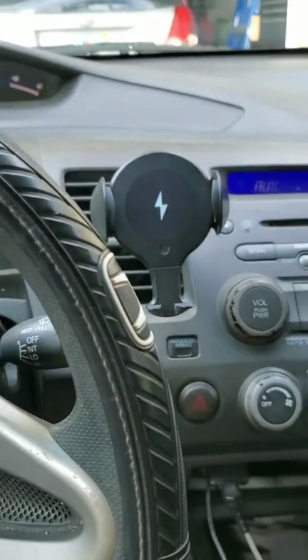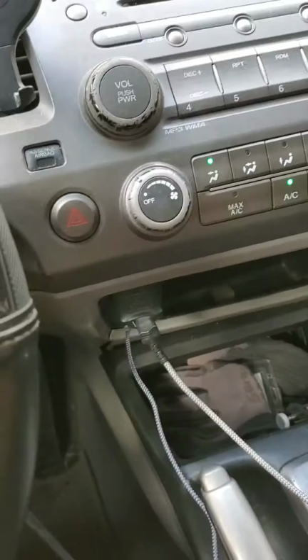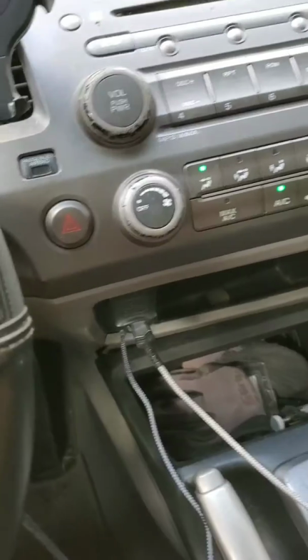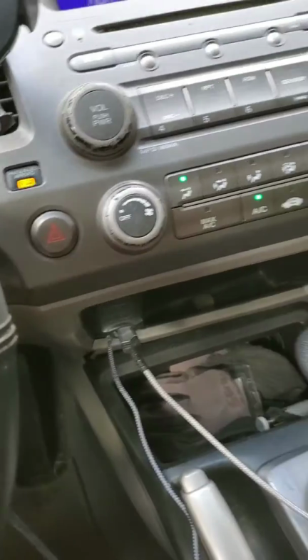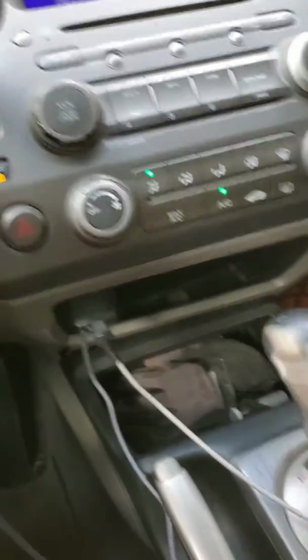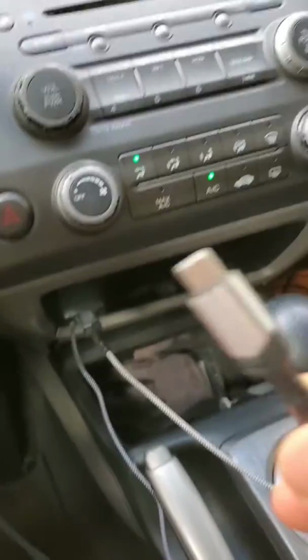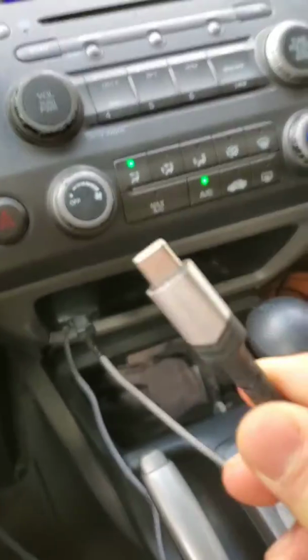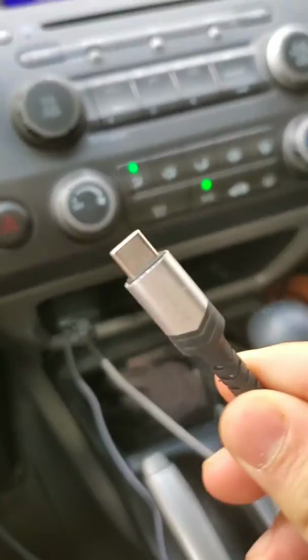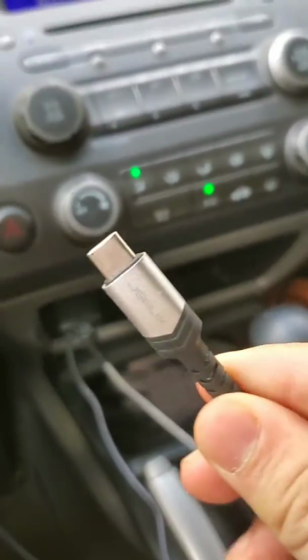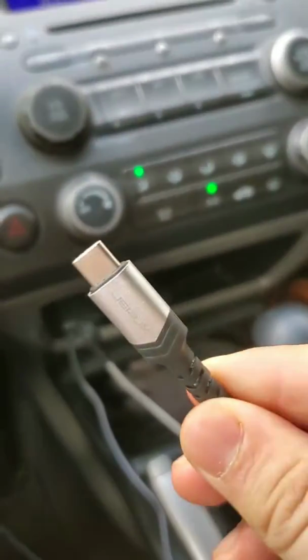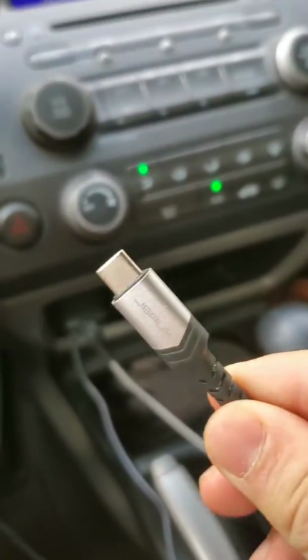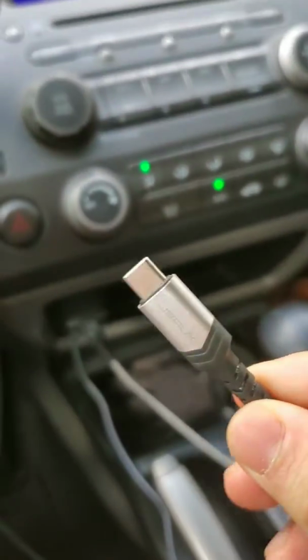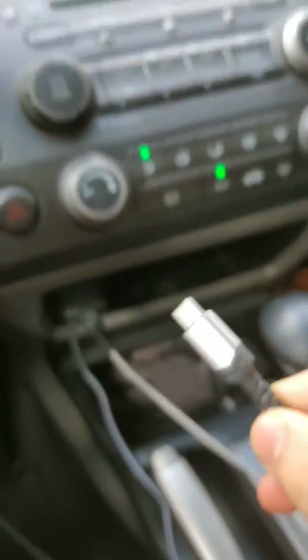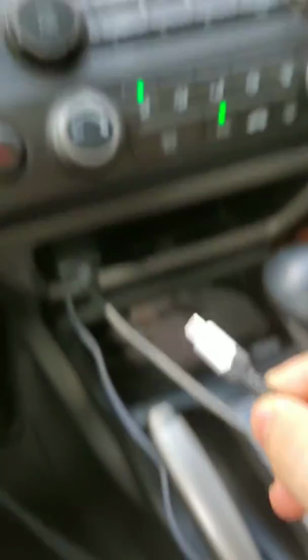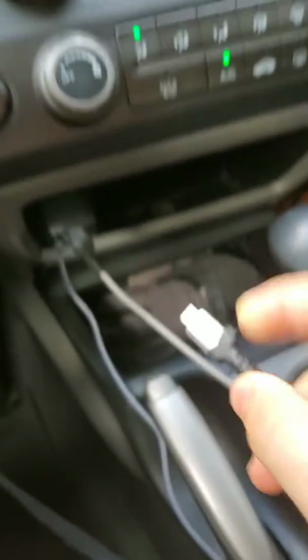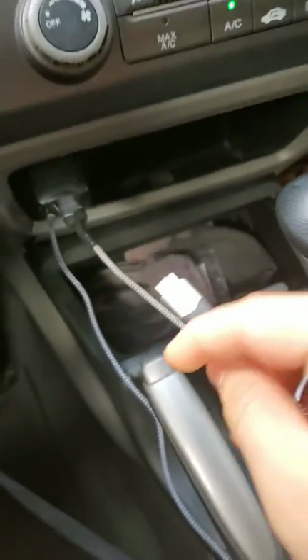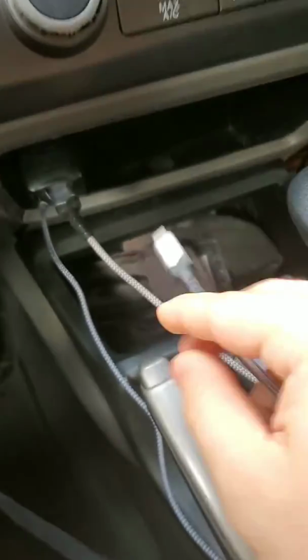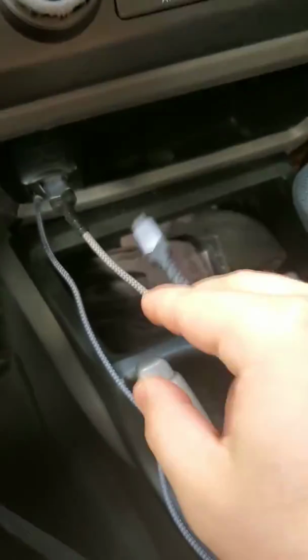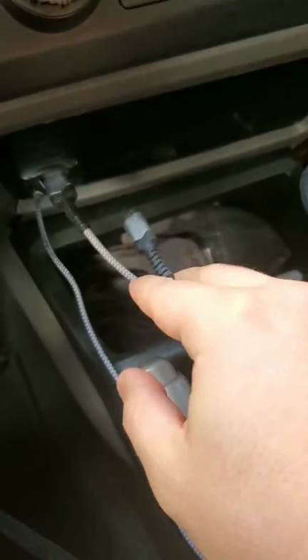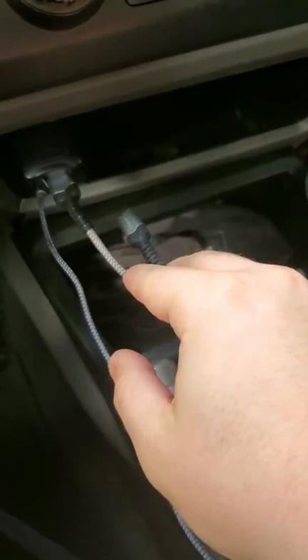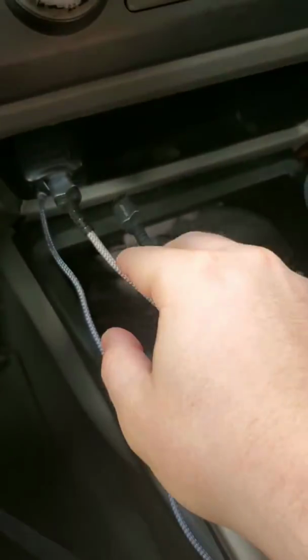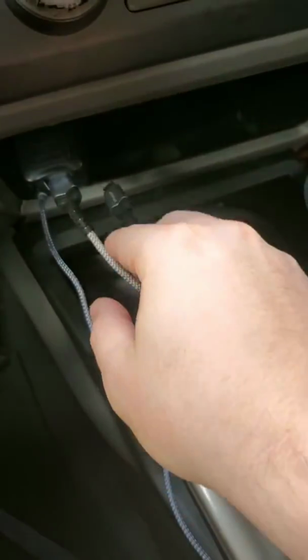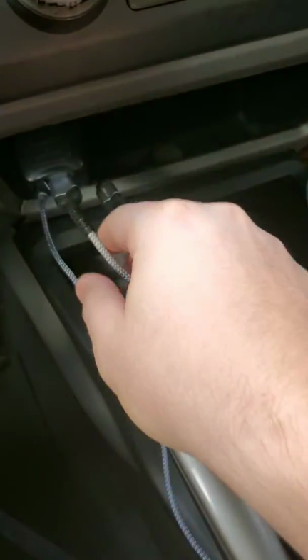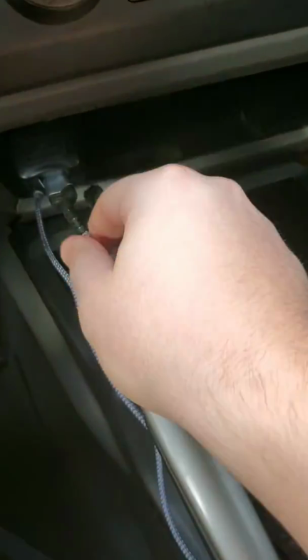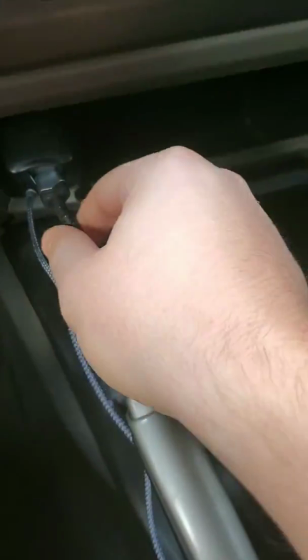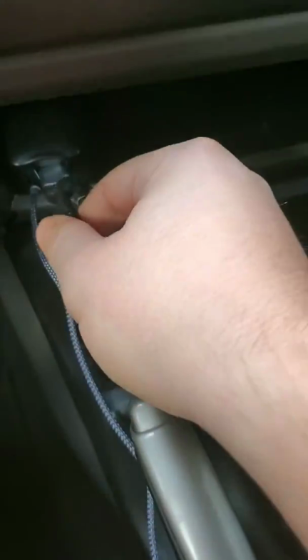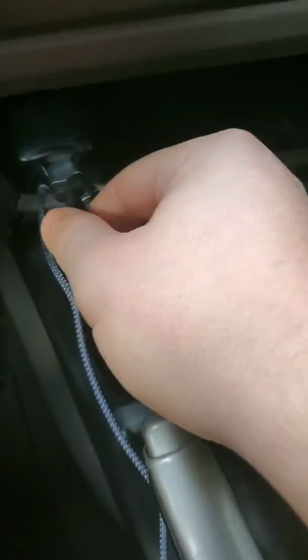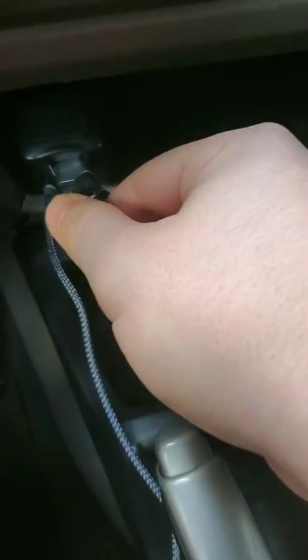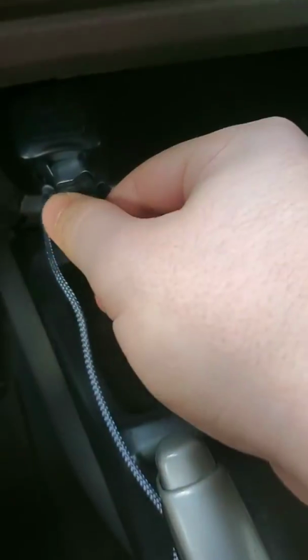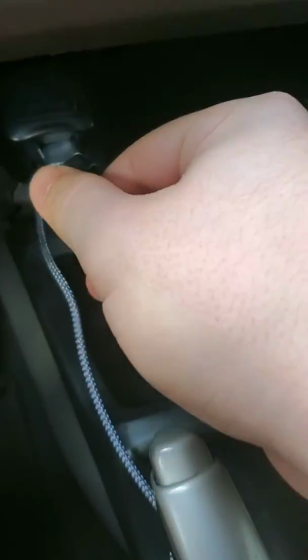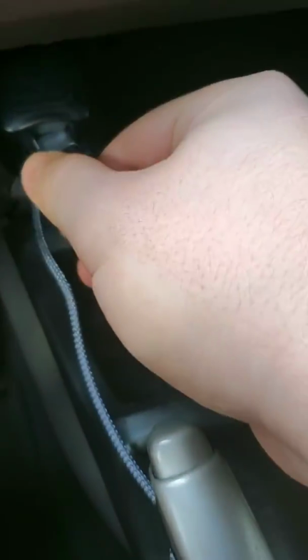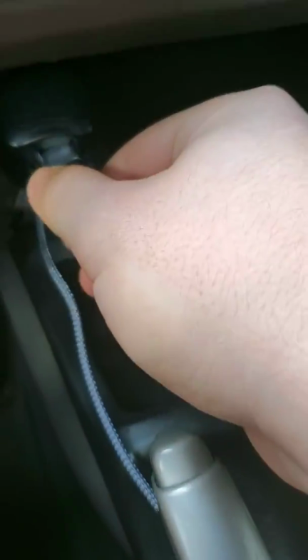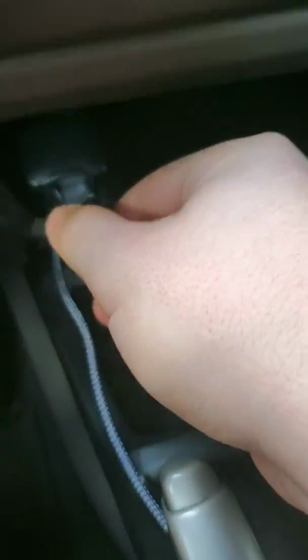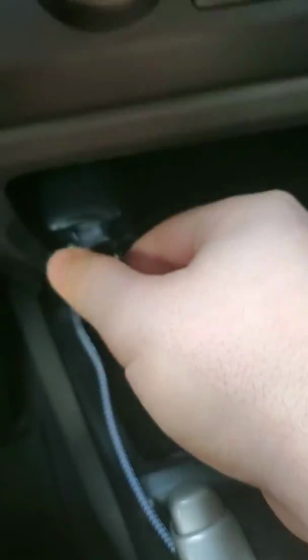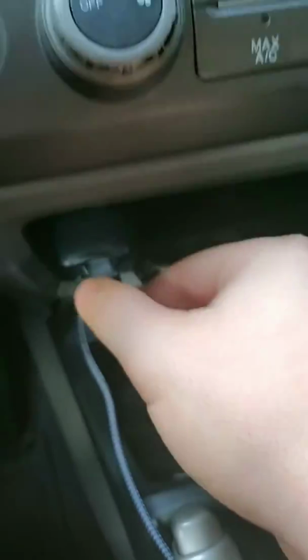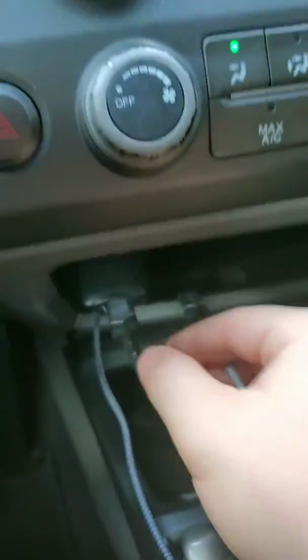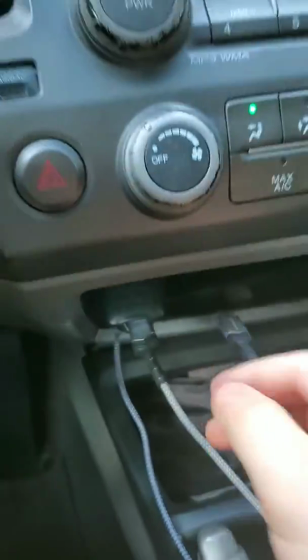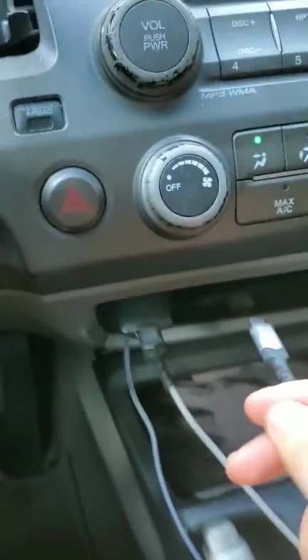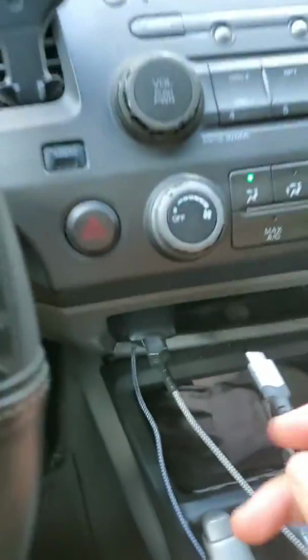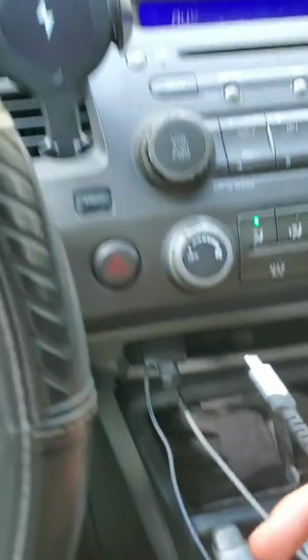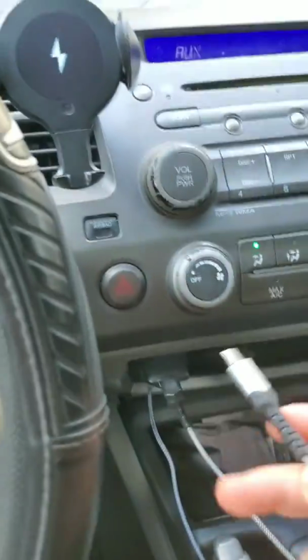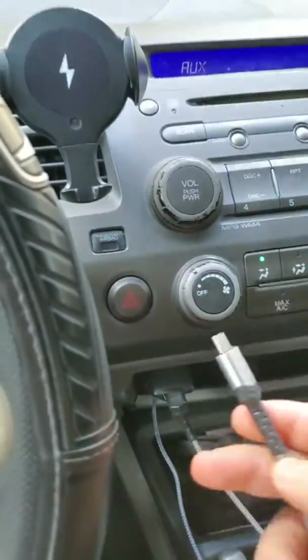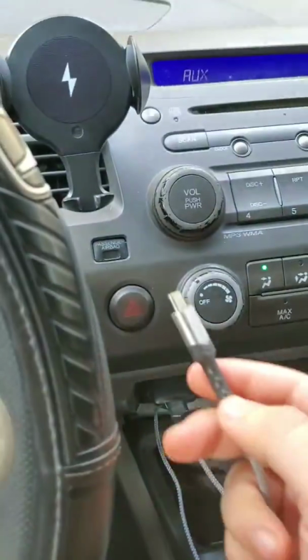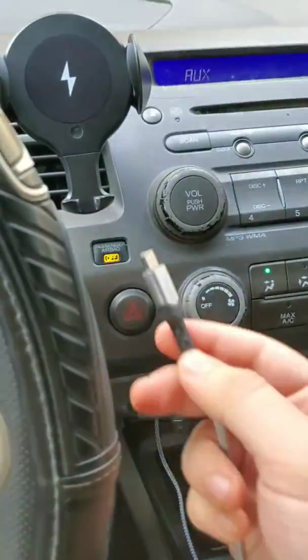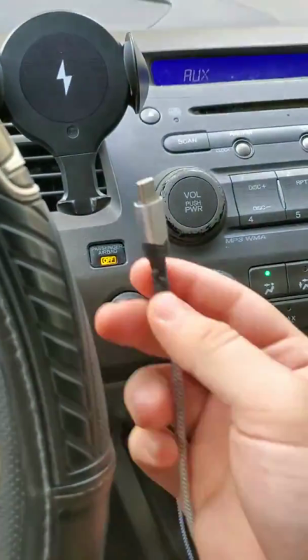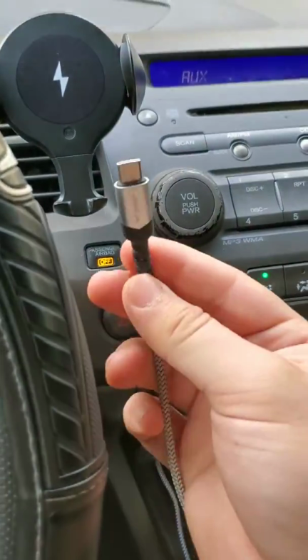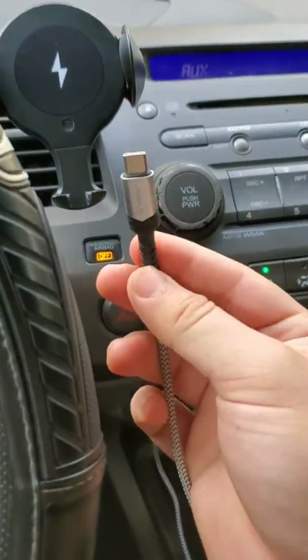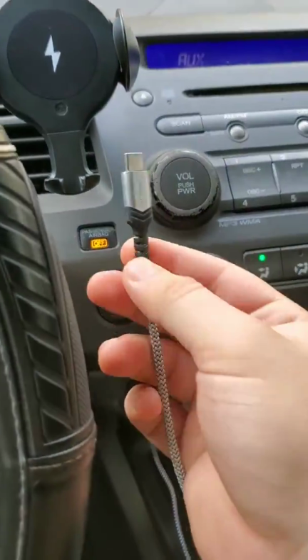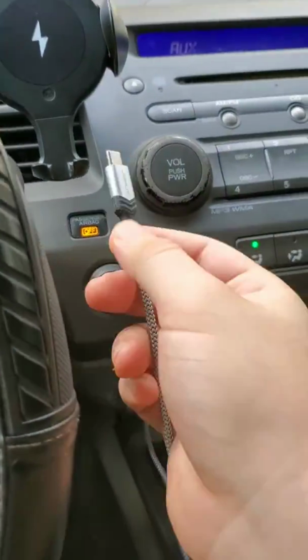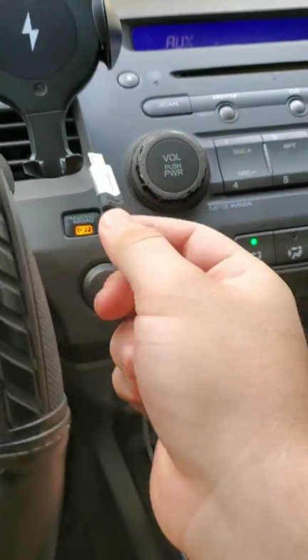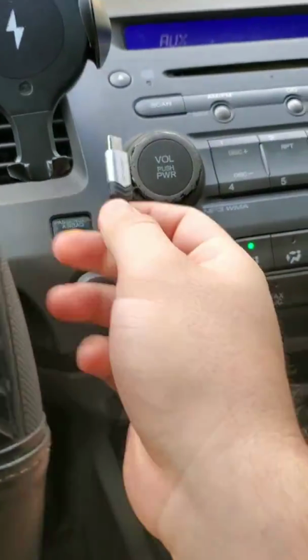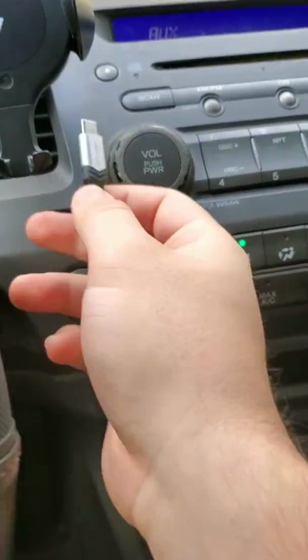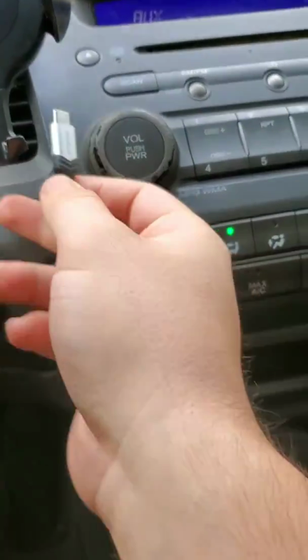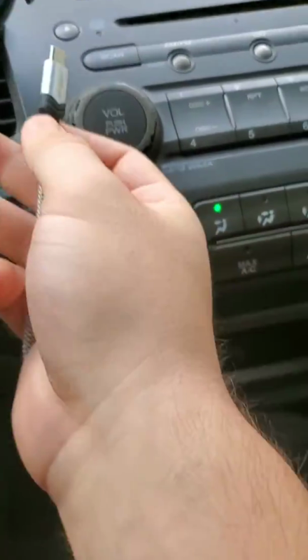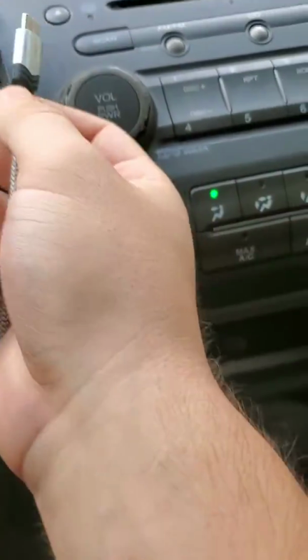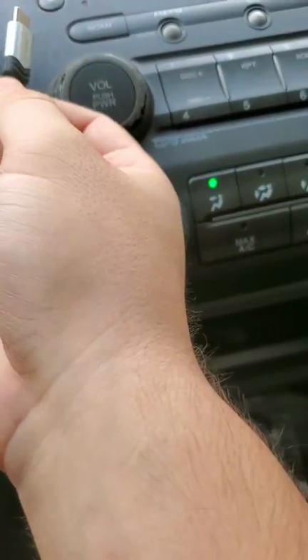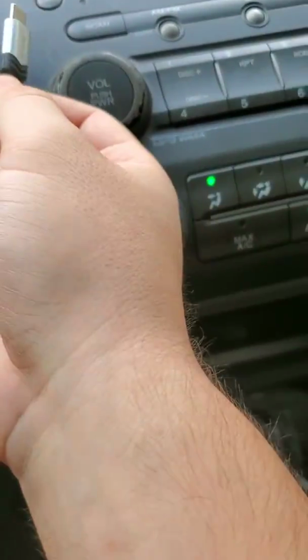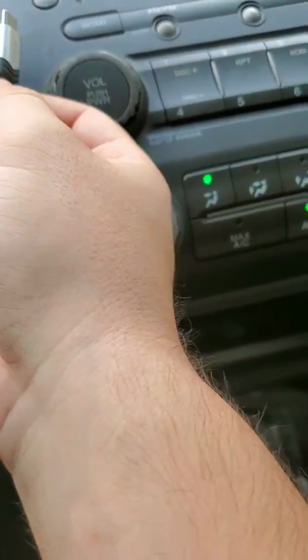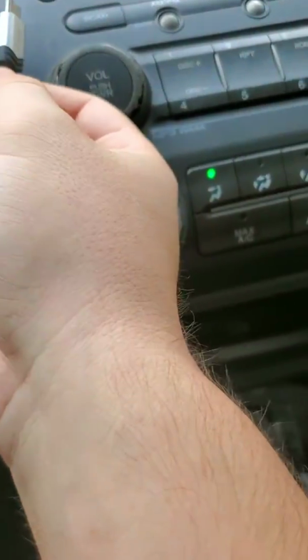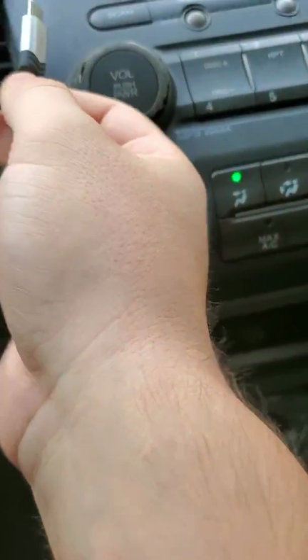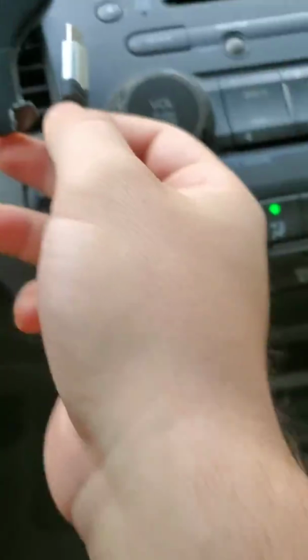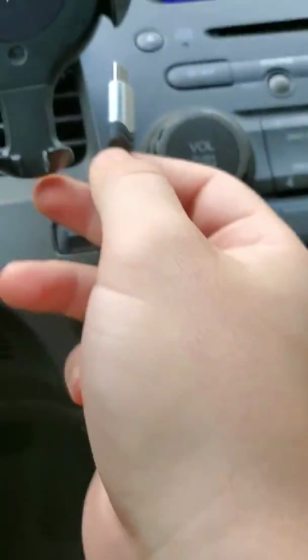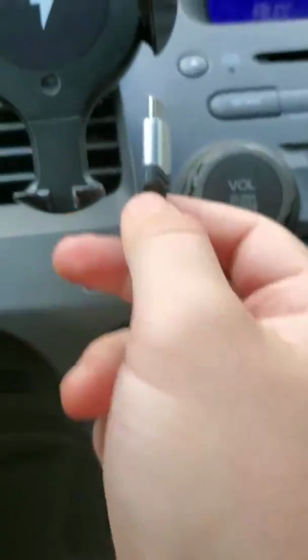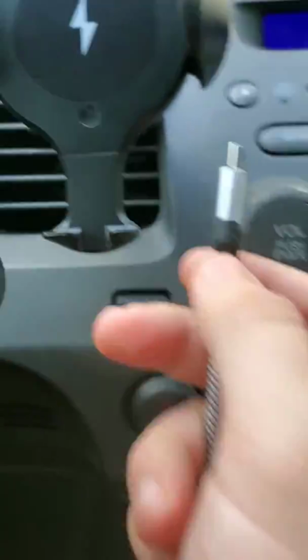I already have a charger — it's just hooked up to my USB port. I'm going to put it and link it up to that.